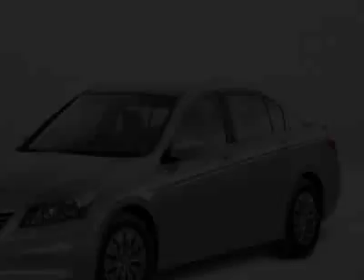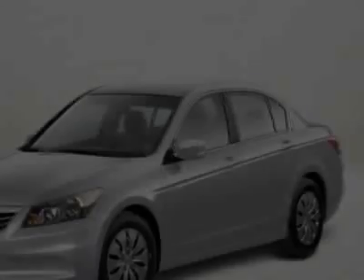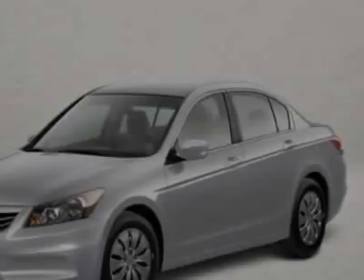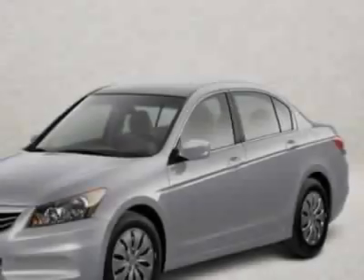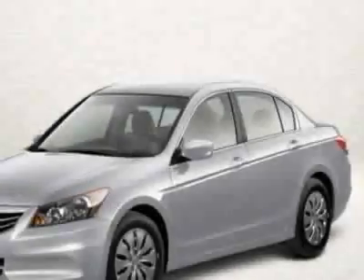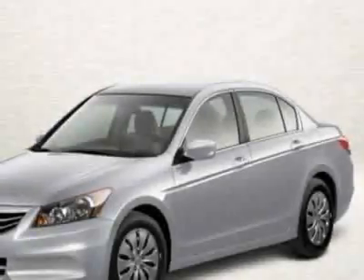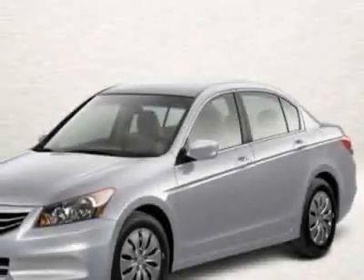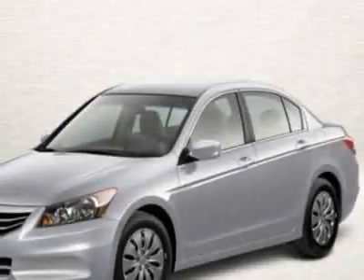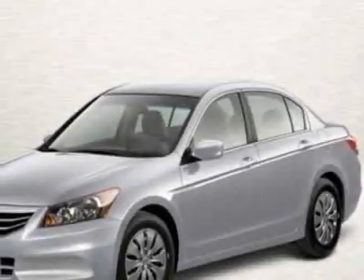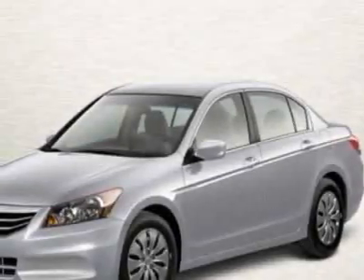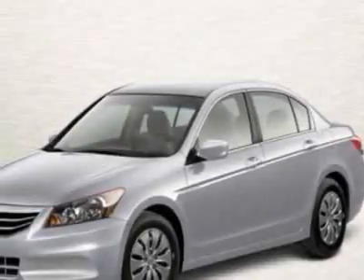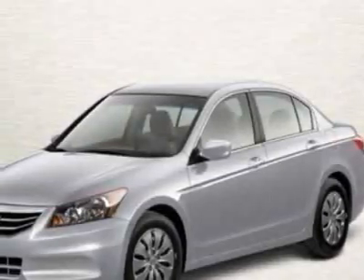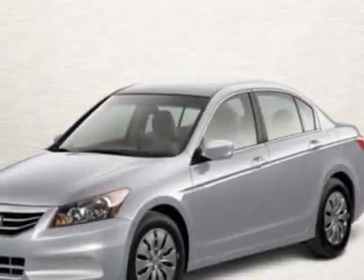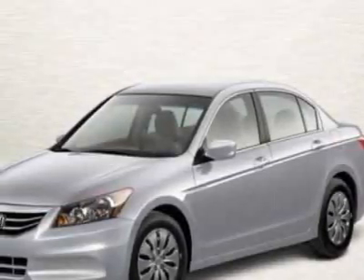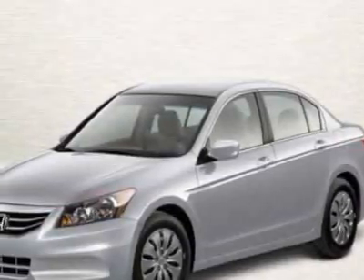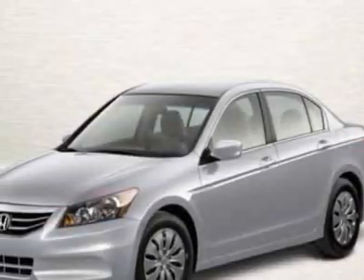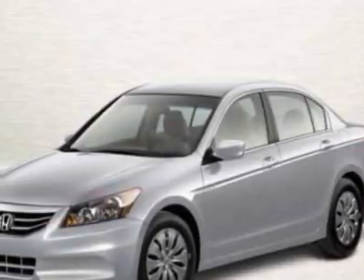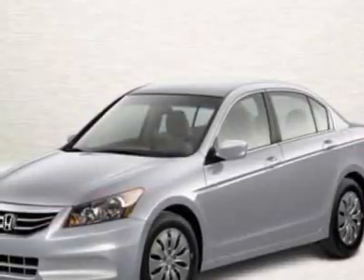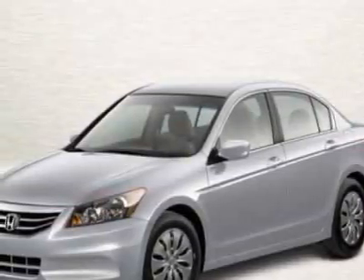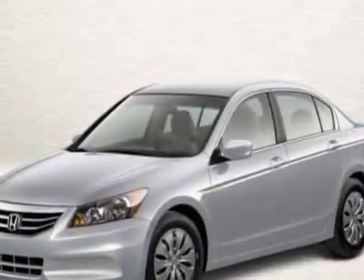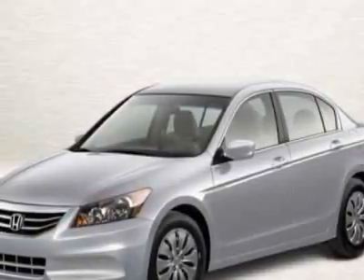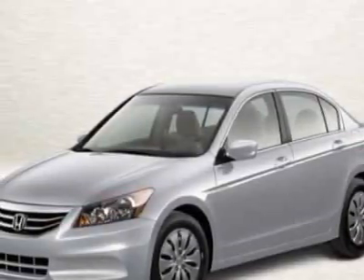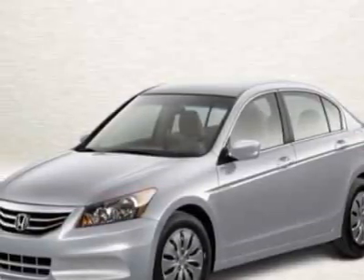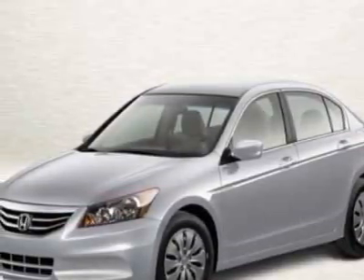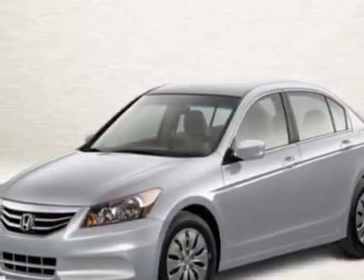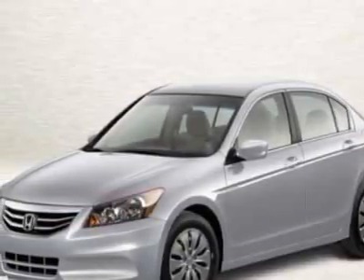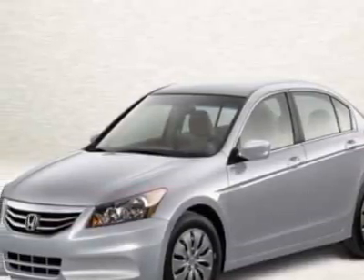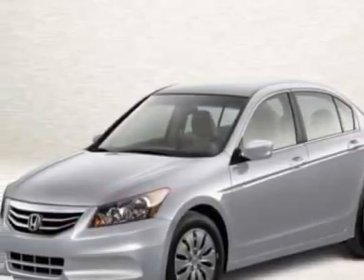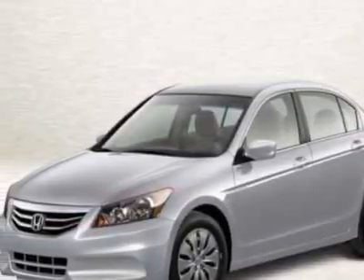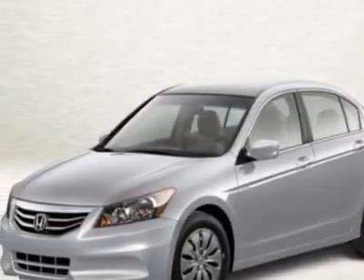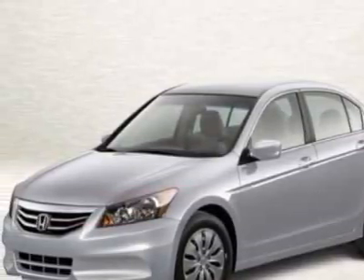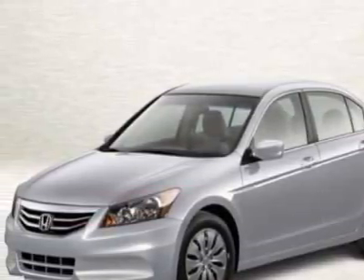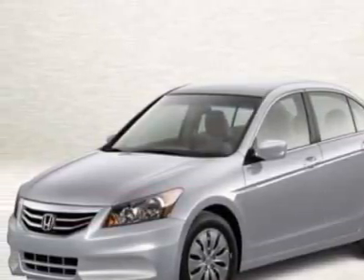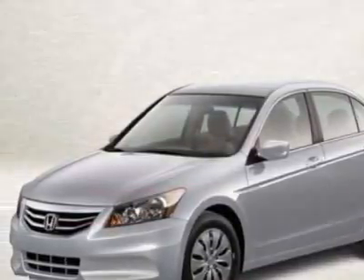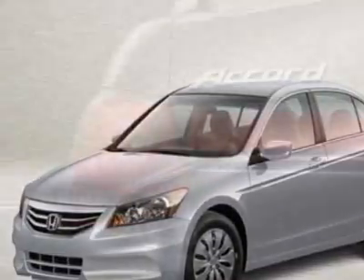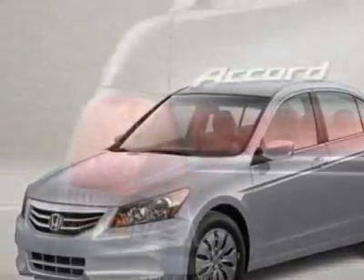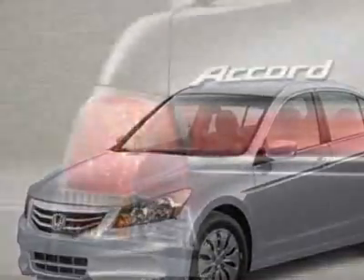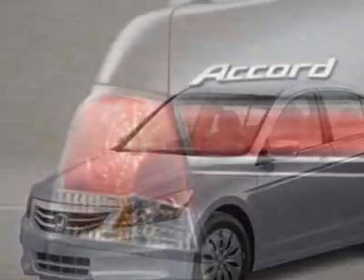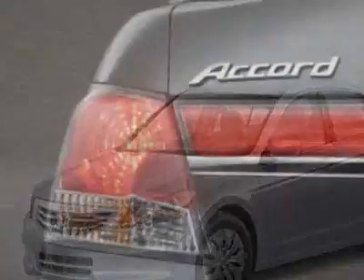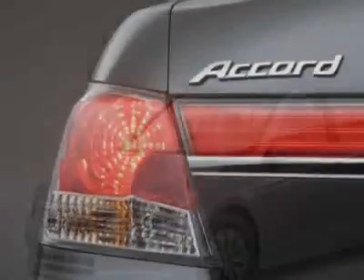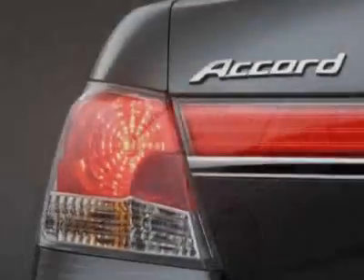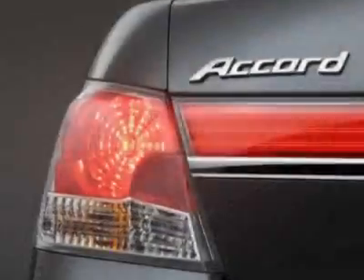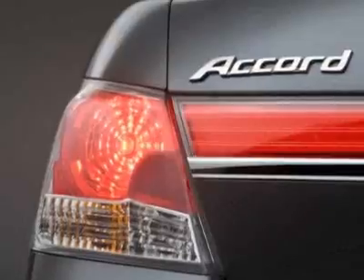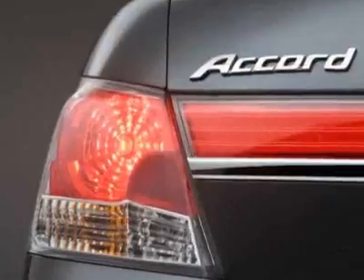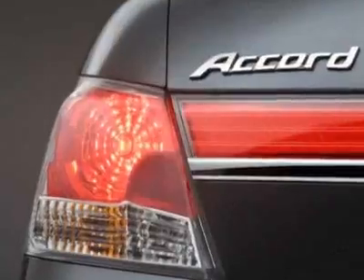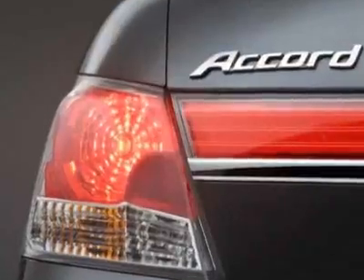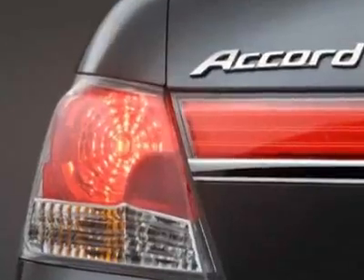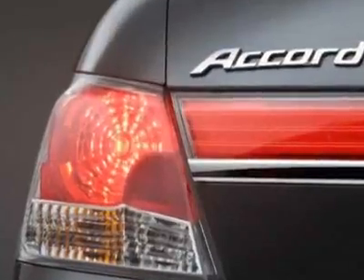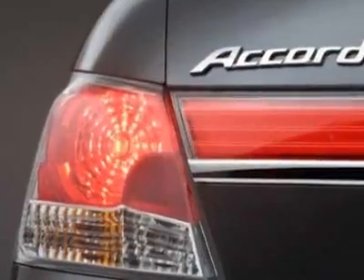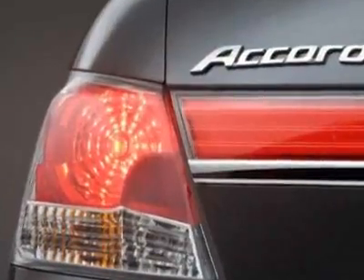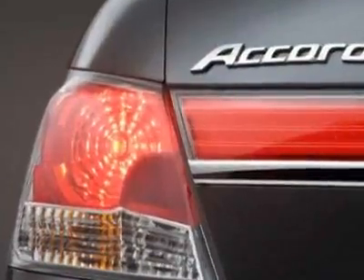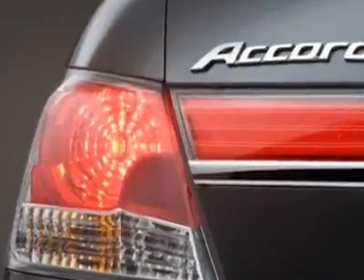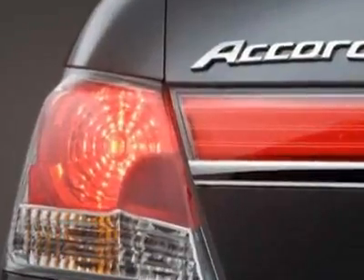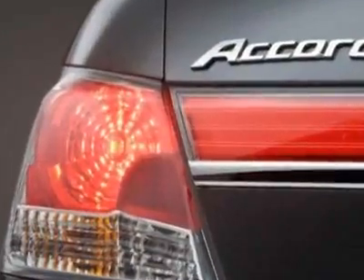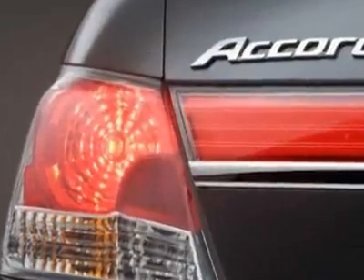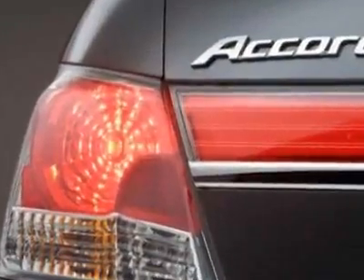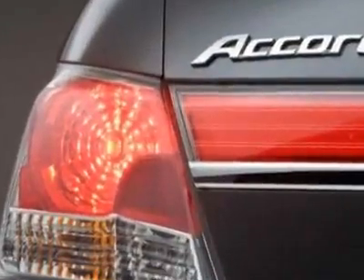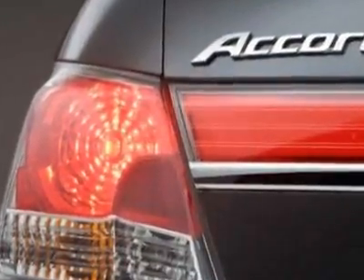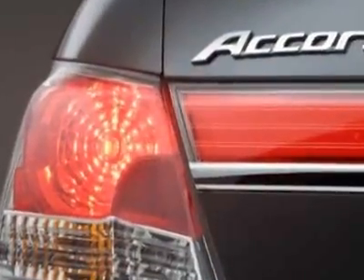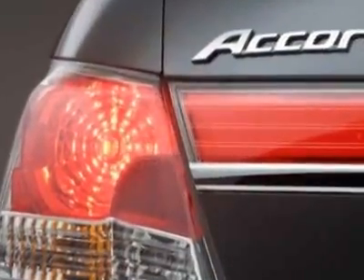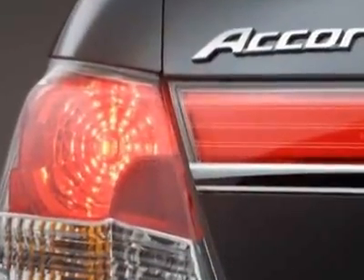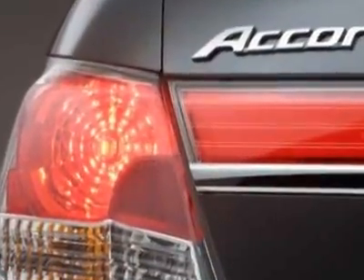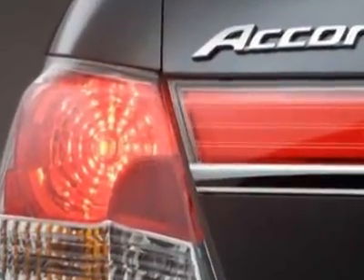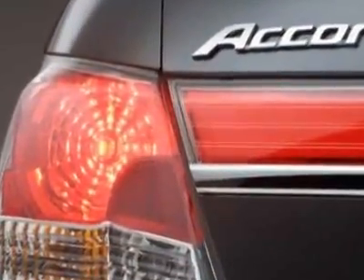Come take a look at this new 2011 Honda Accord SDN. For your protection, this vehicle has a full factory warranty.